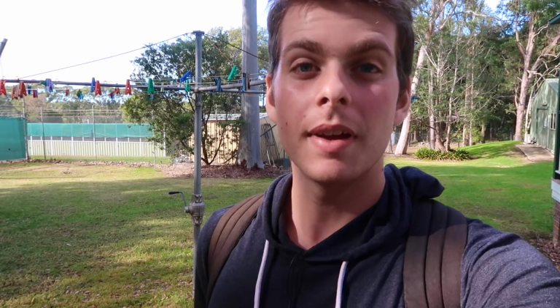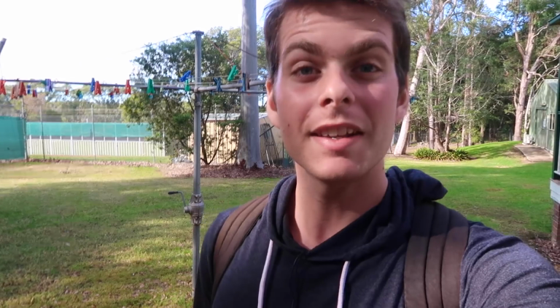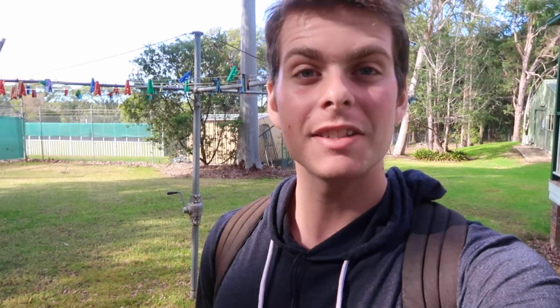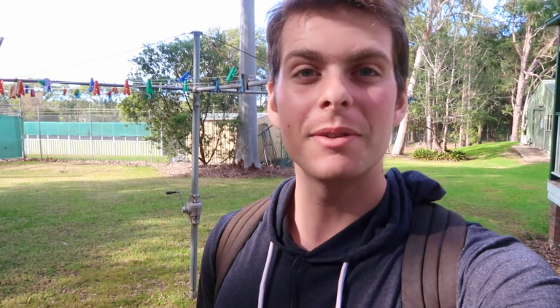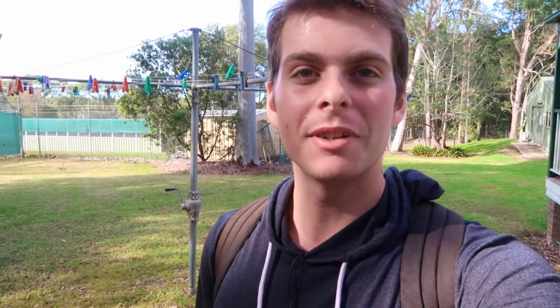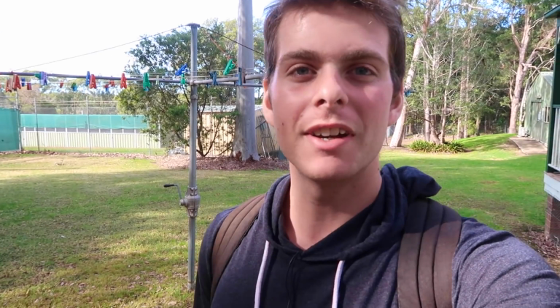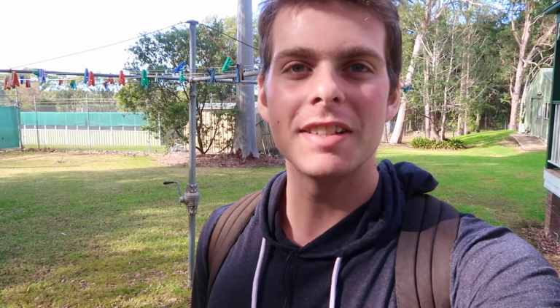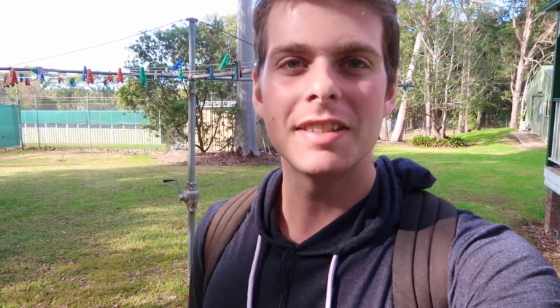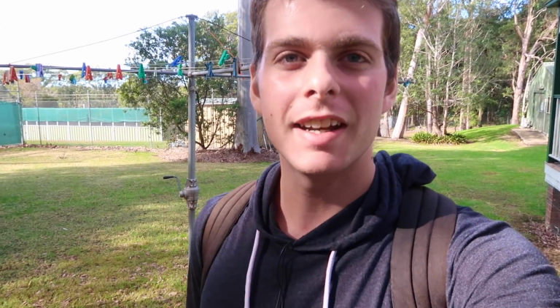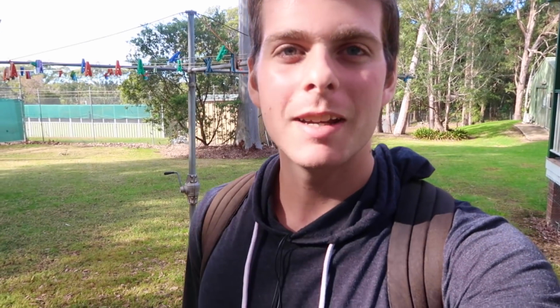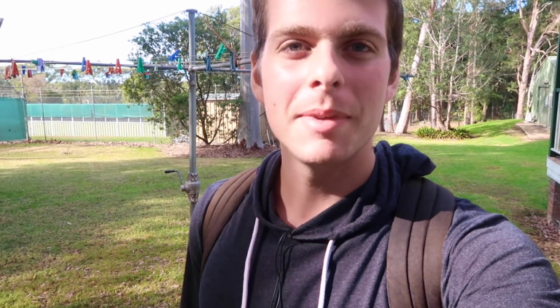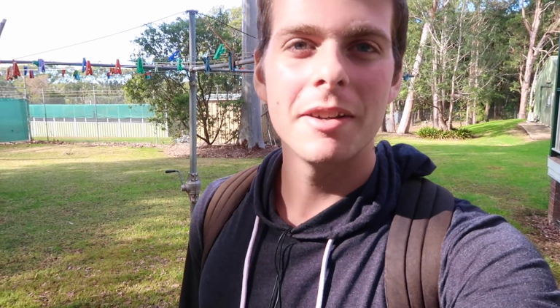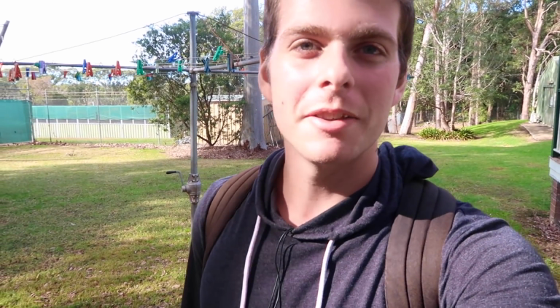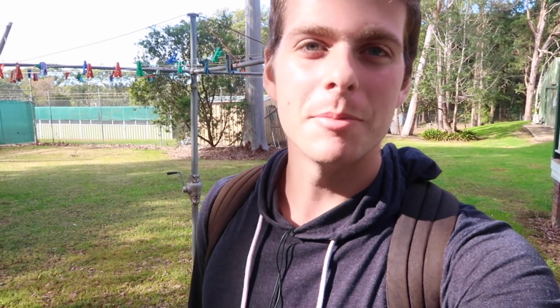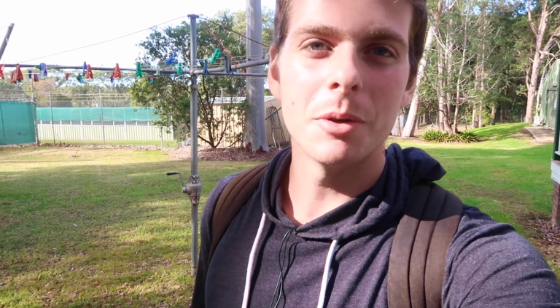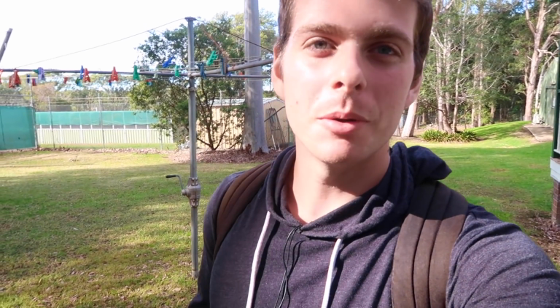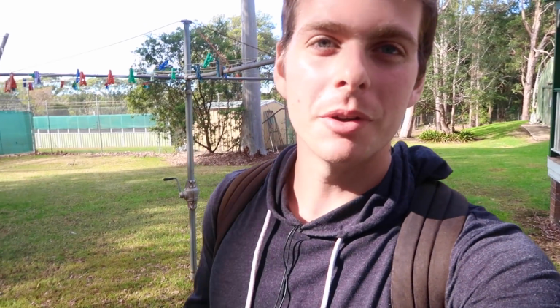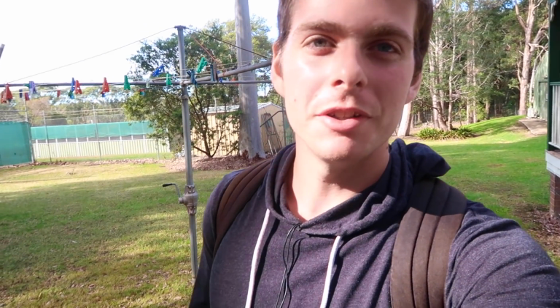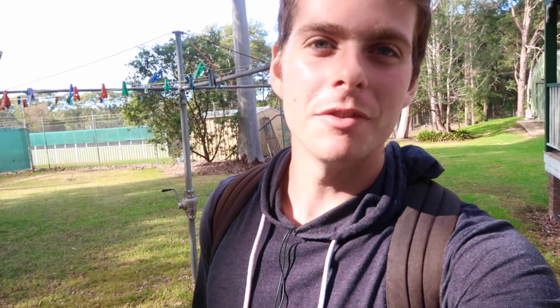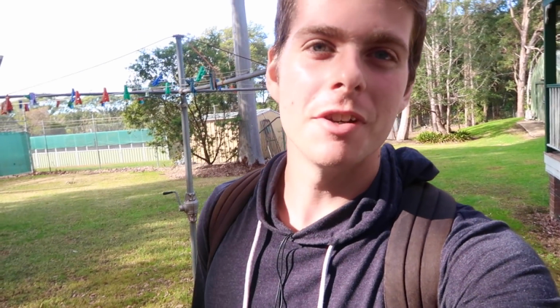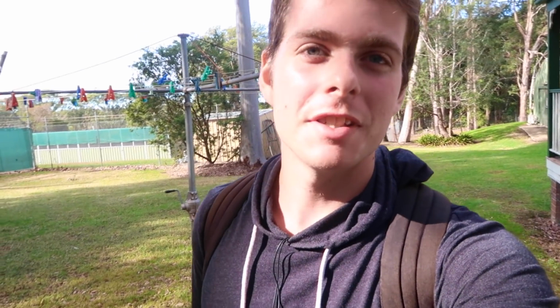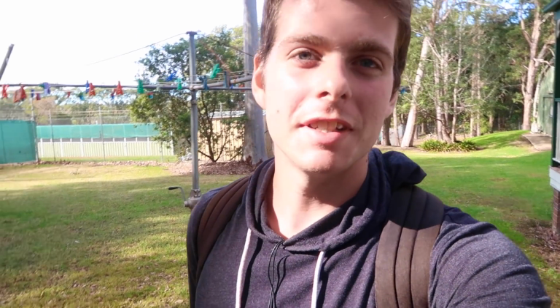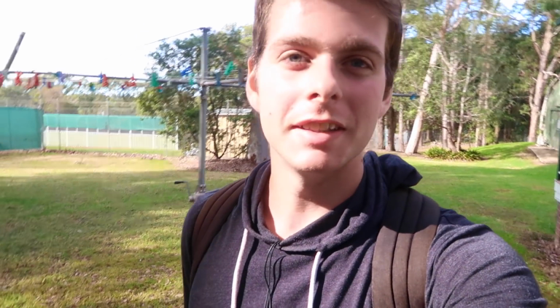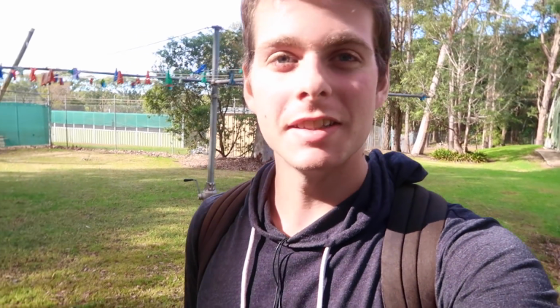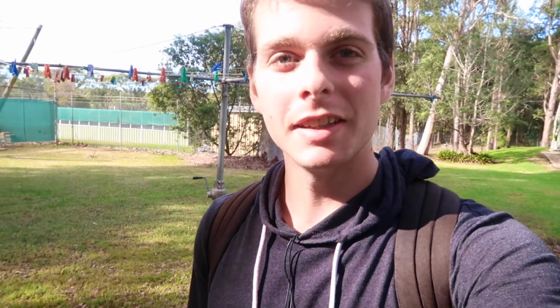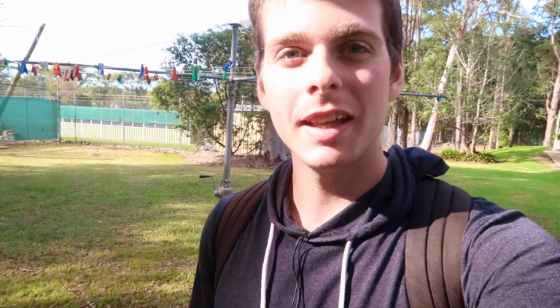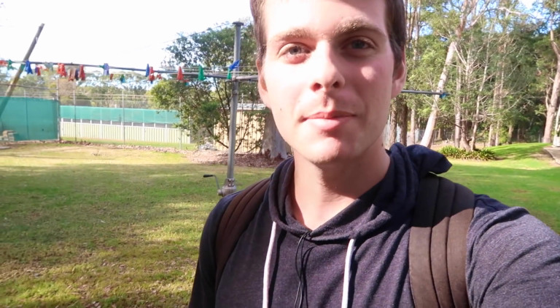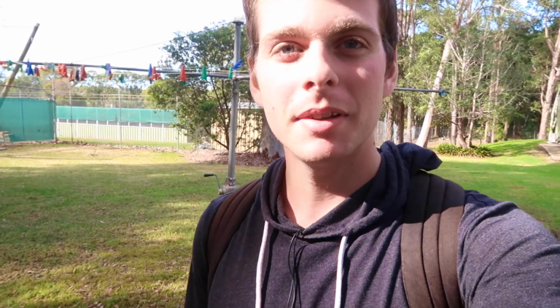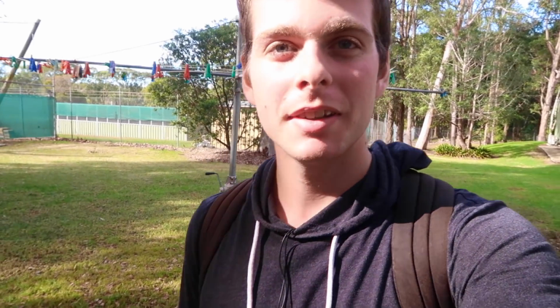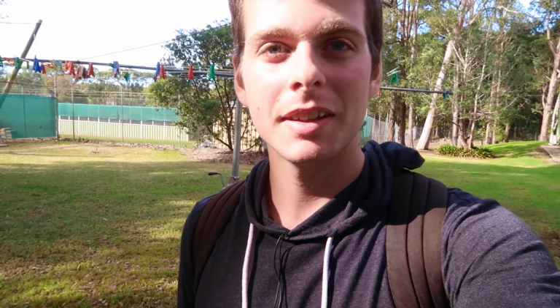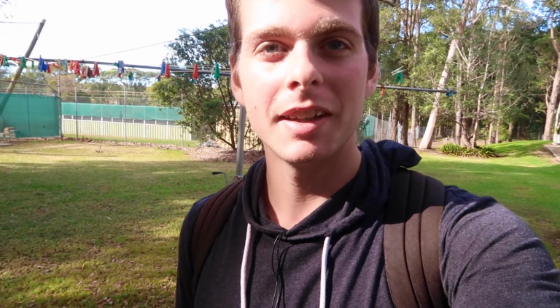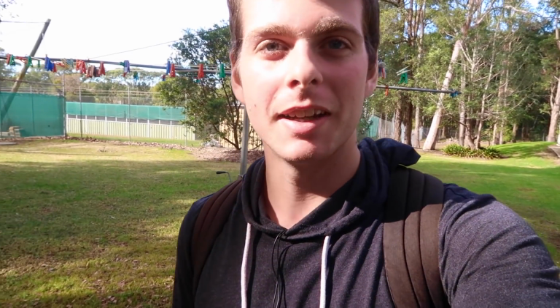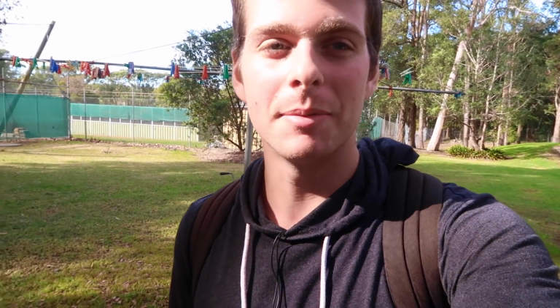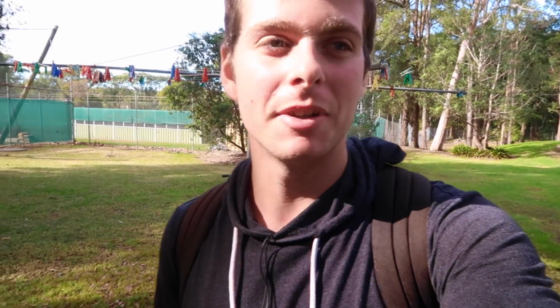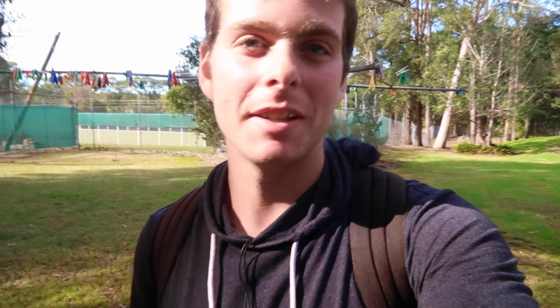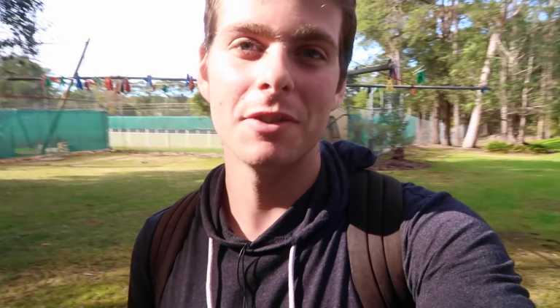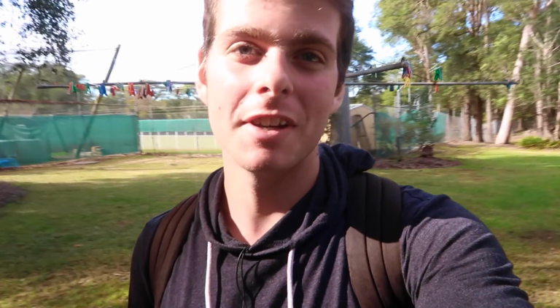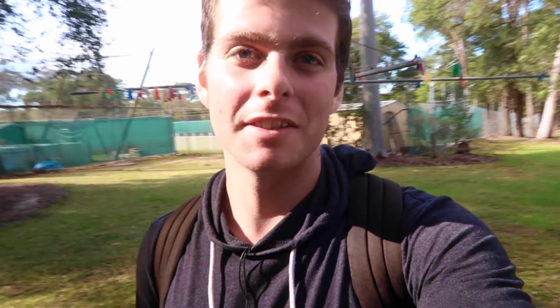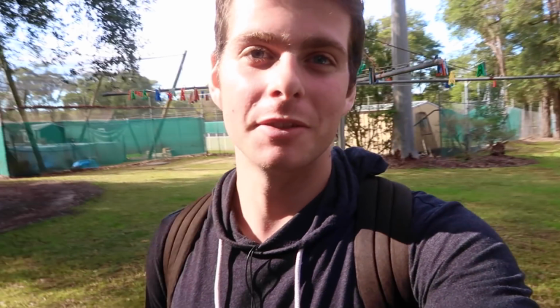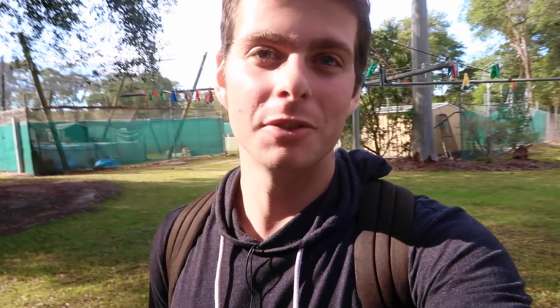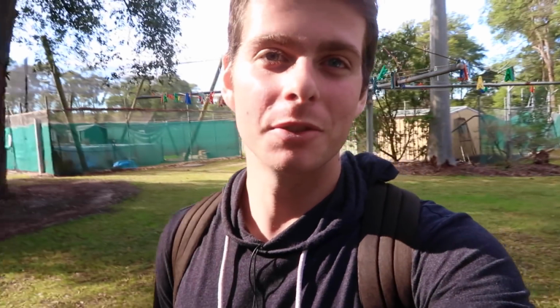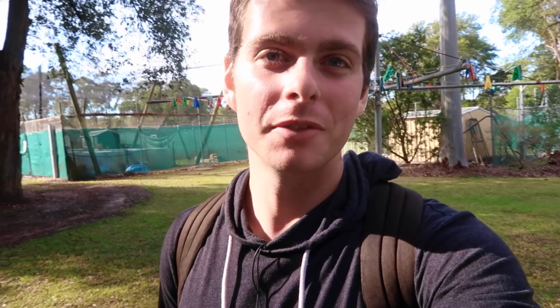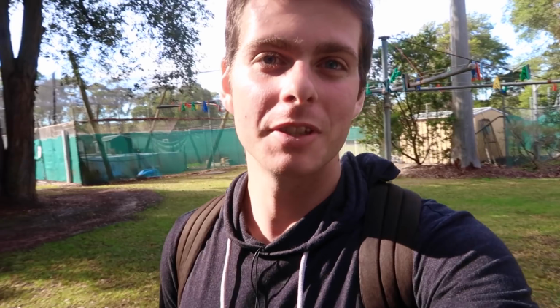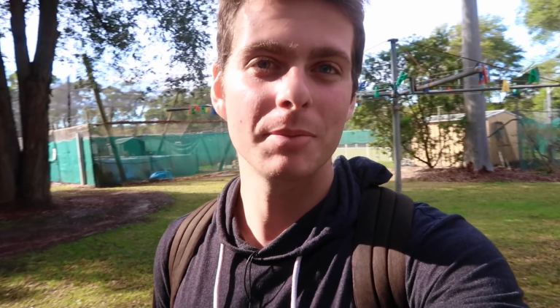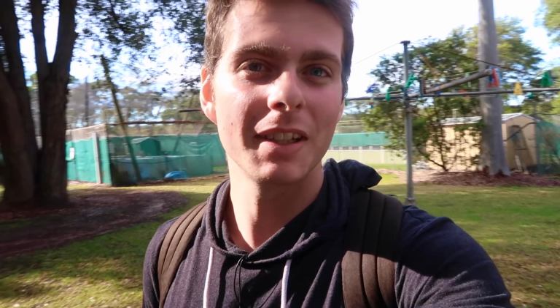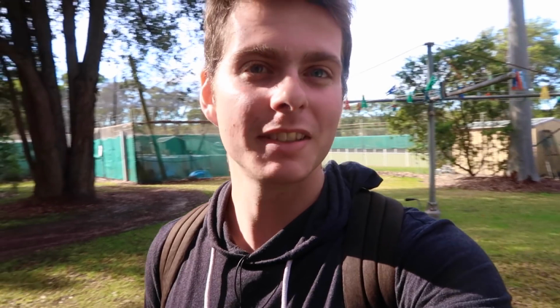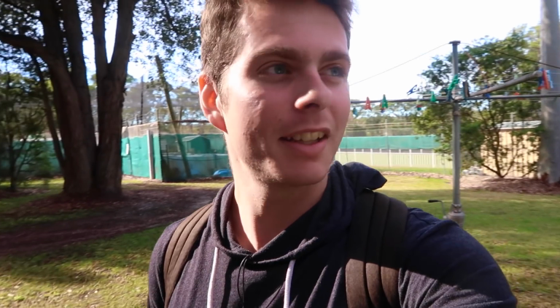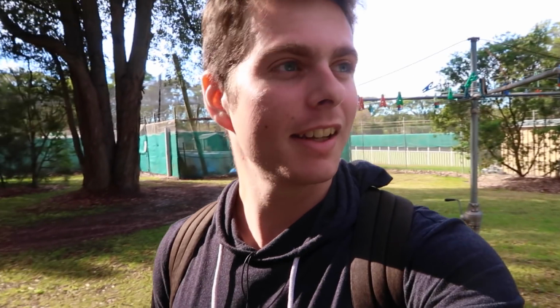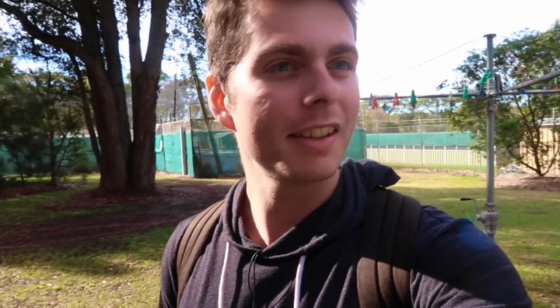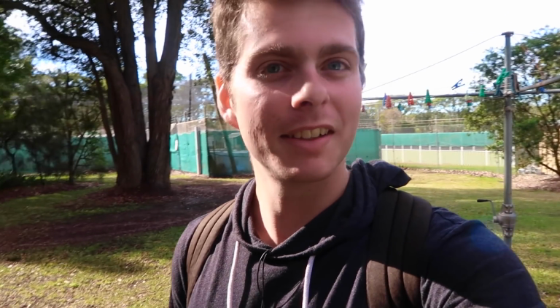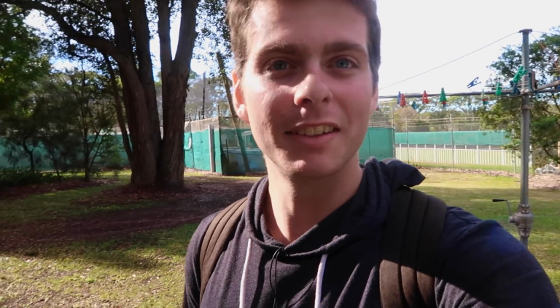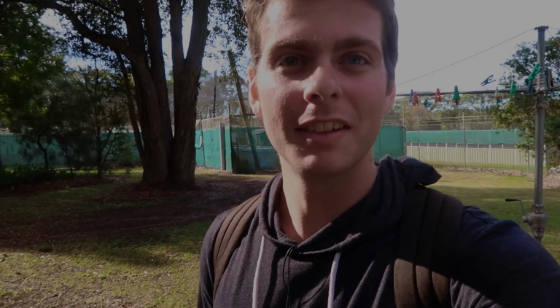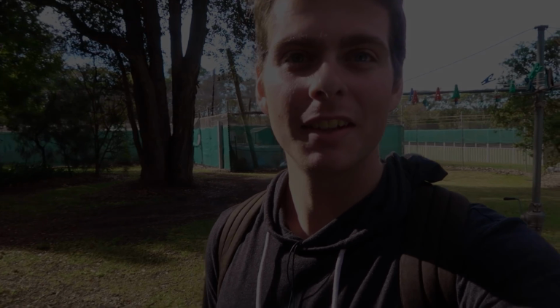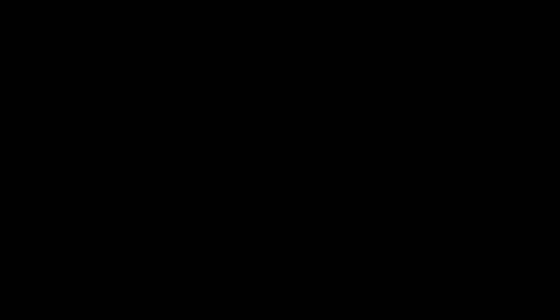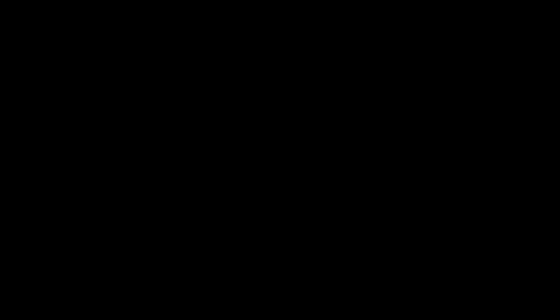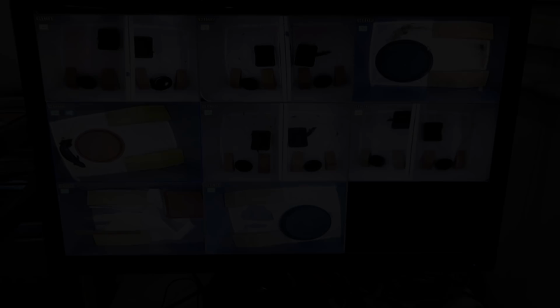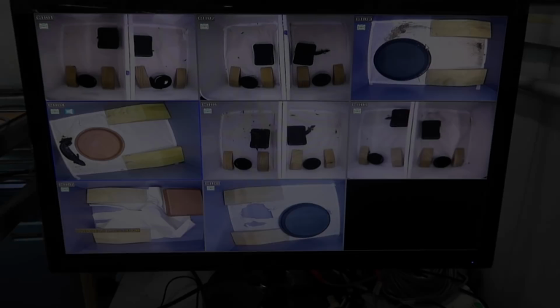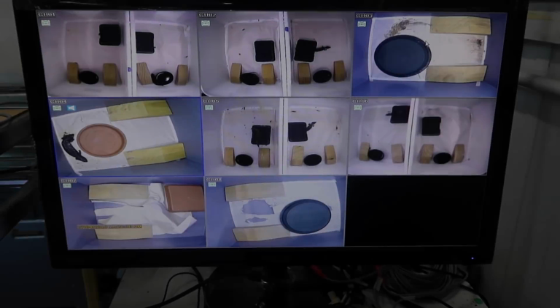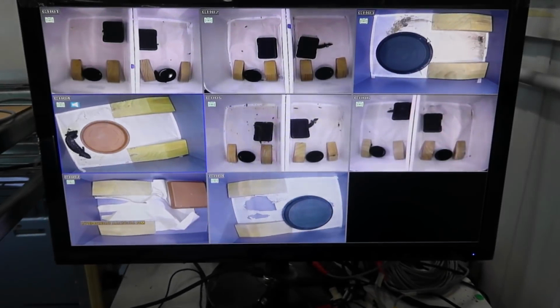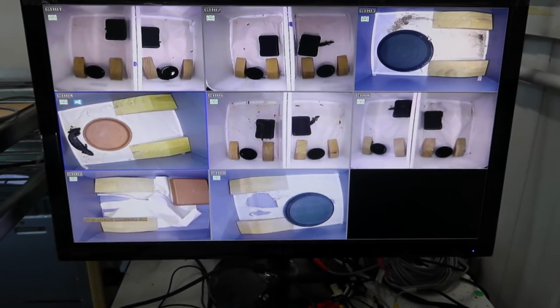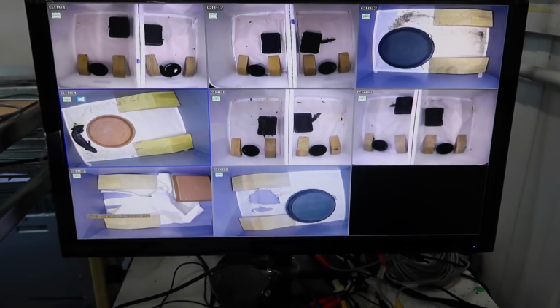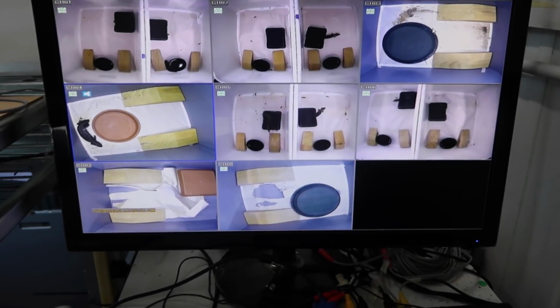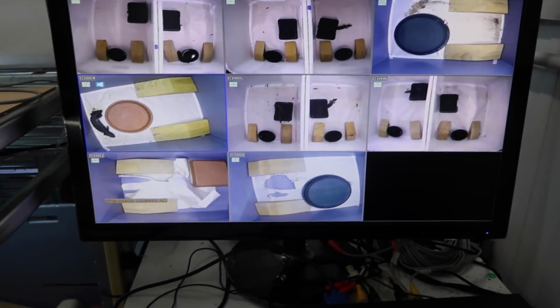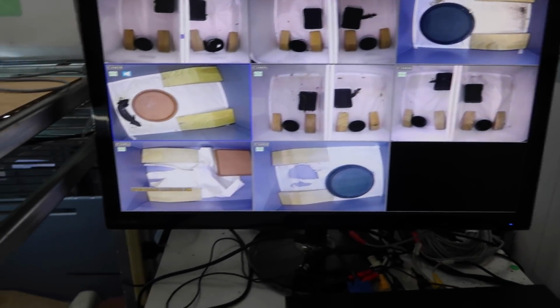How's it going guys? Today I'm here at the Macquarie University Lizard Lab and I'm going to give you guys a little tour of this place today and hopefully you enjoy.